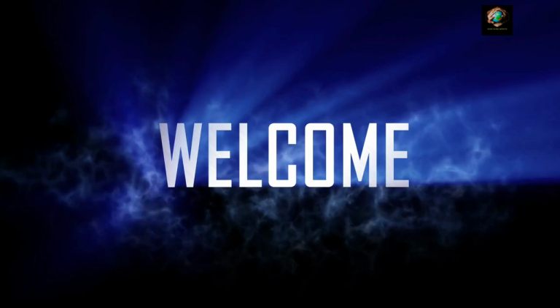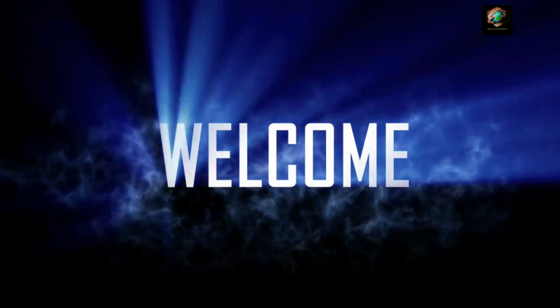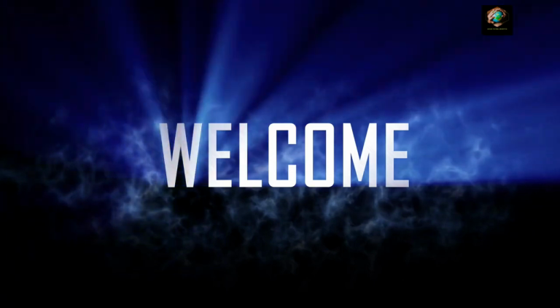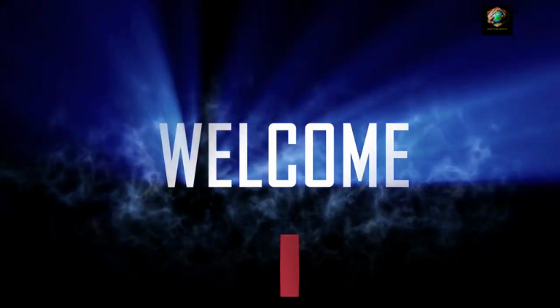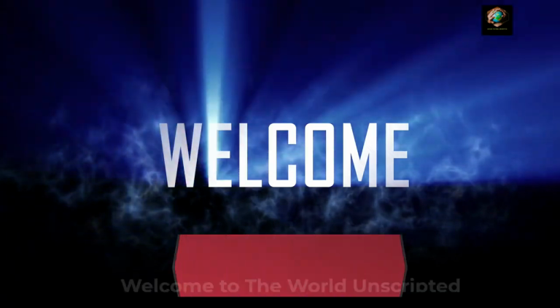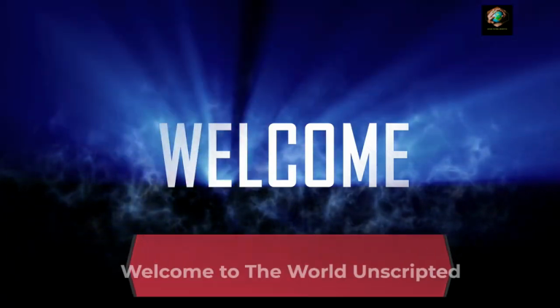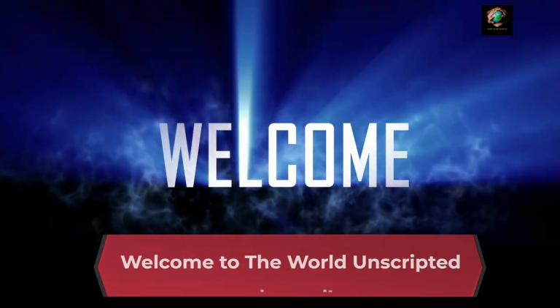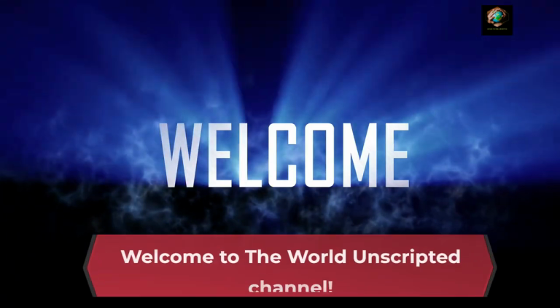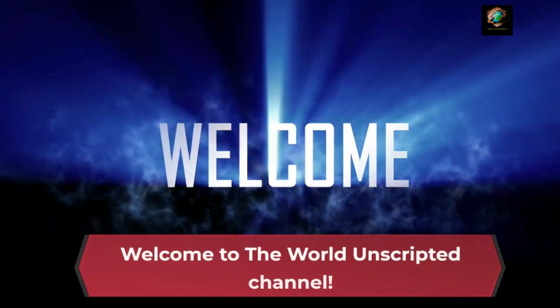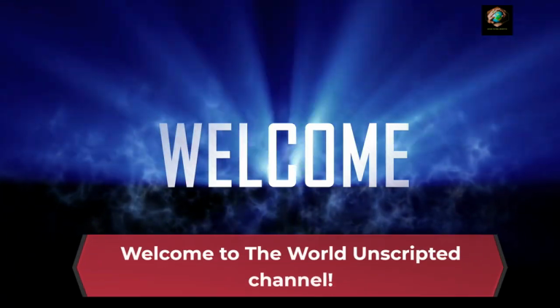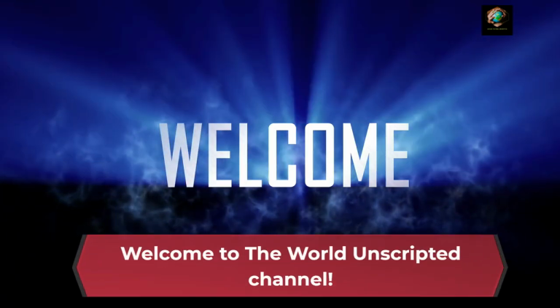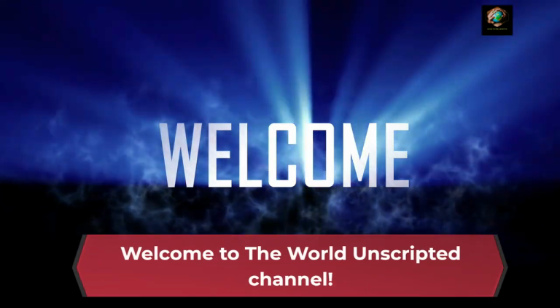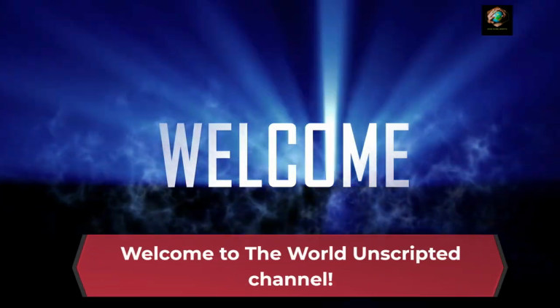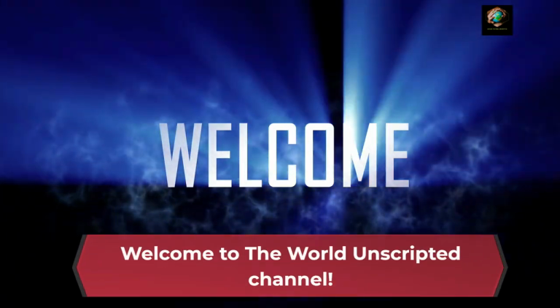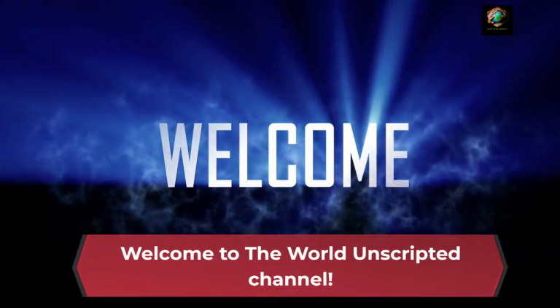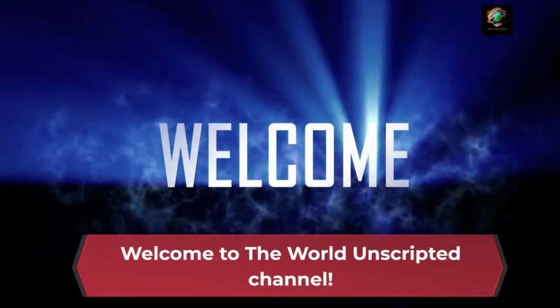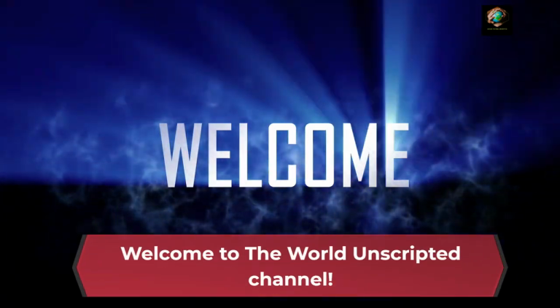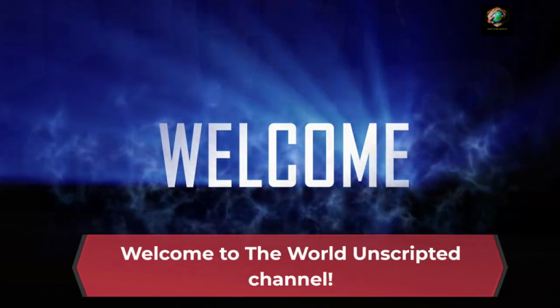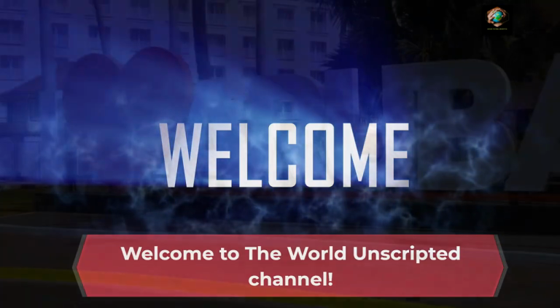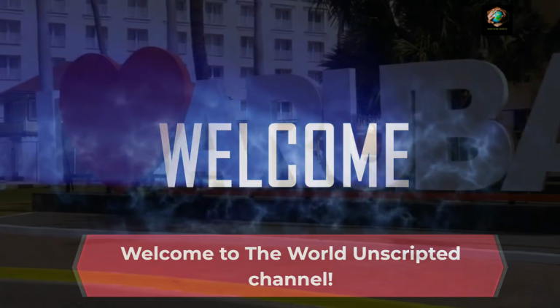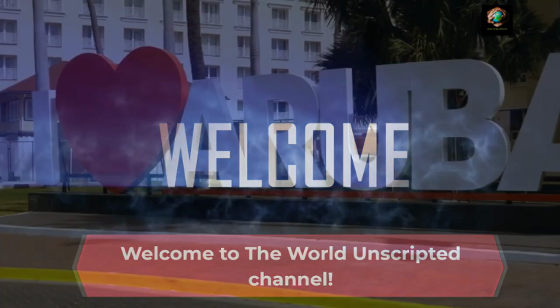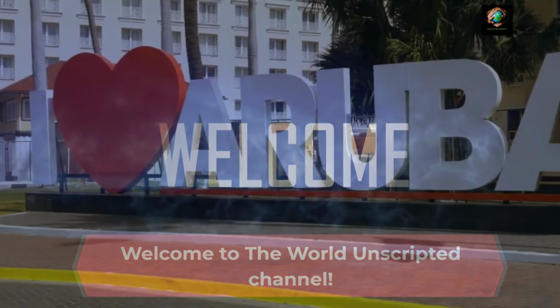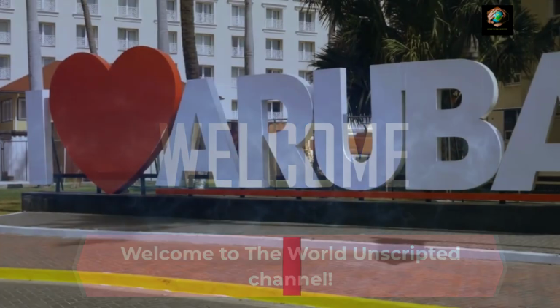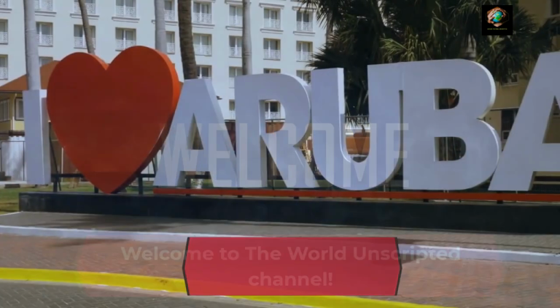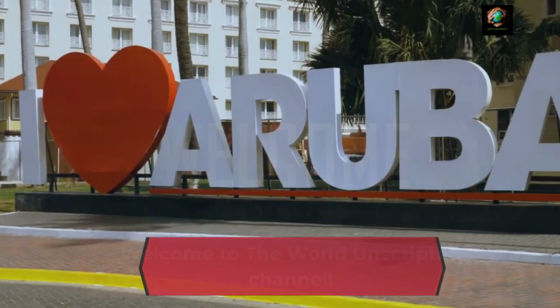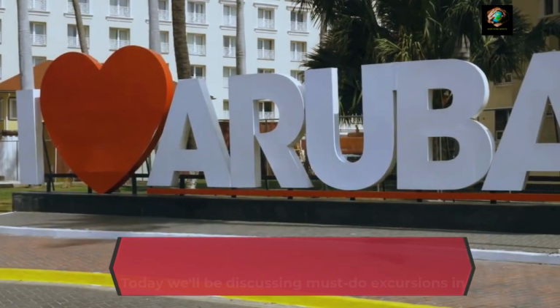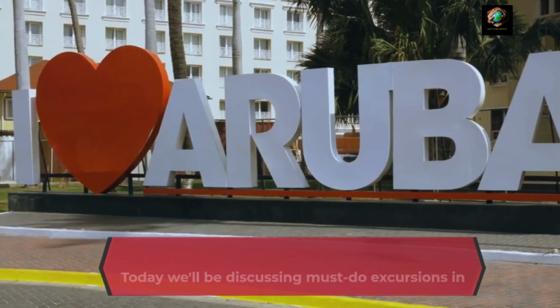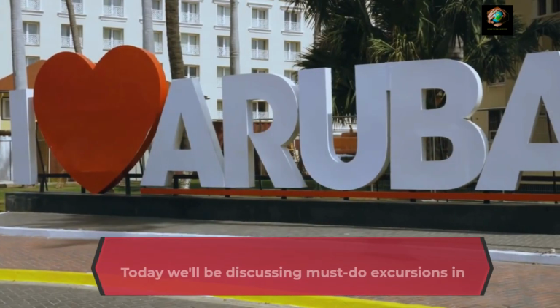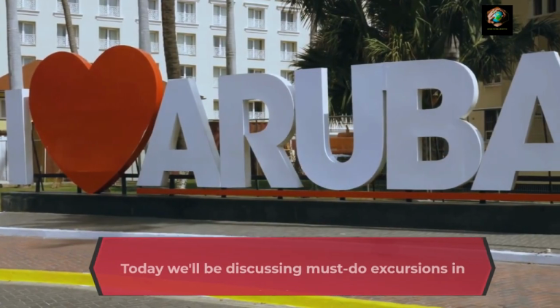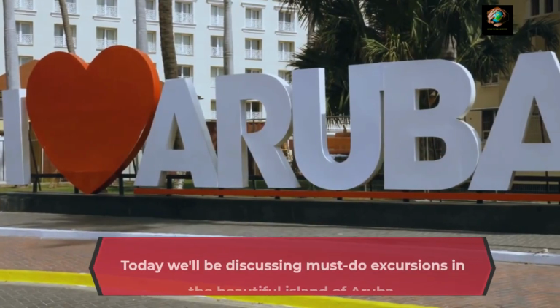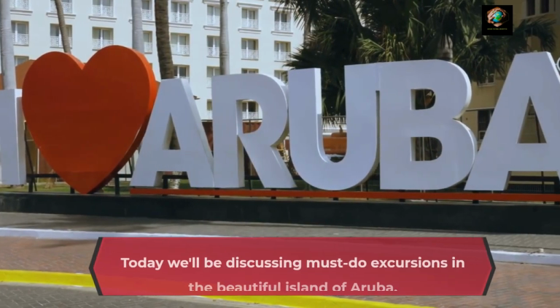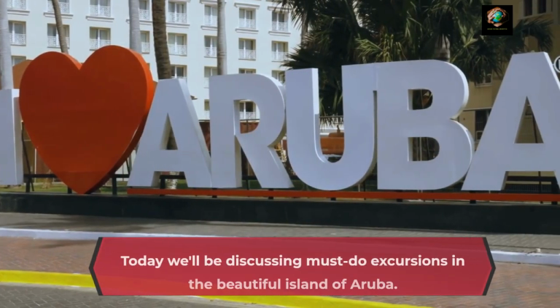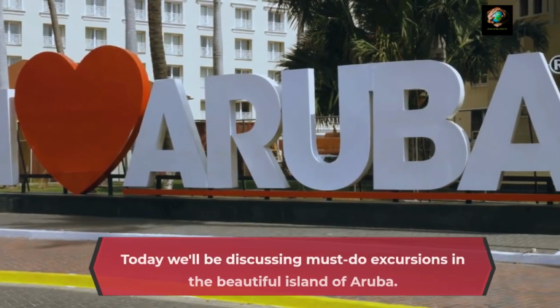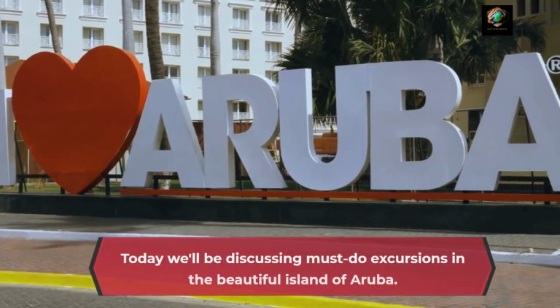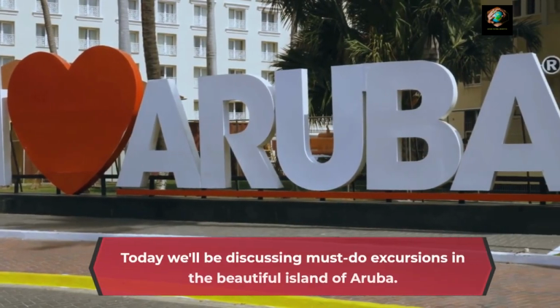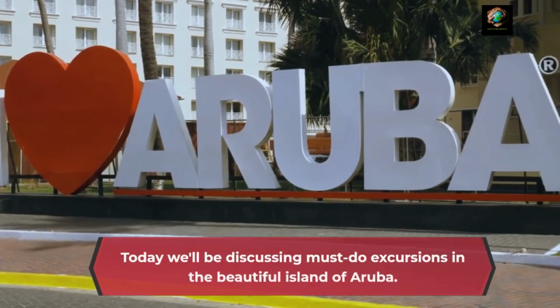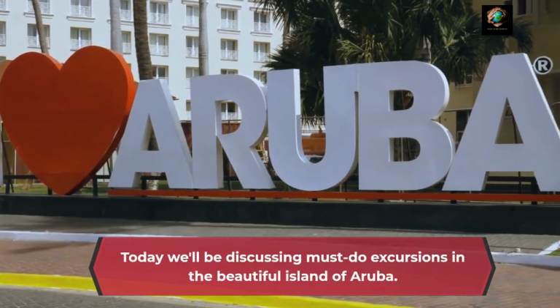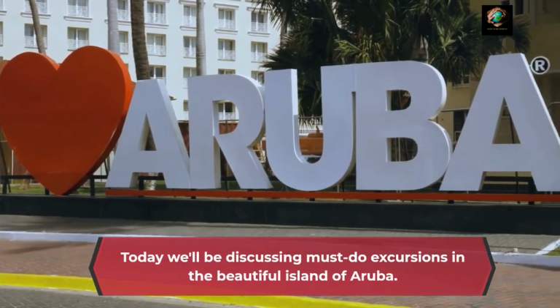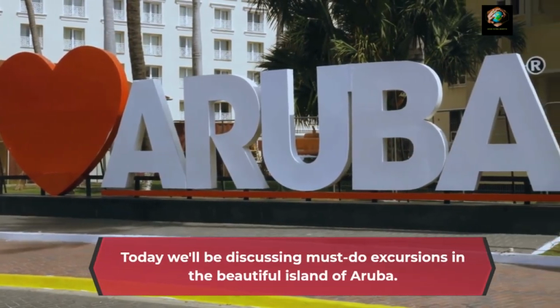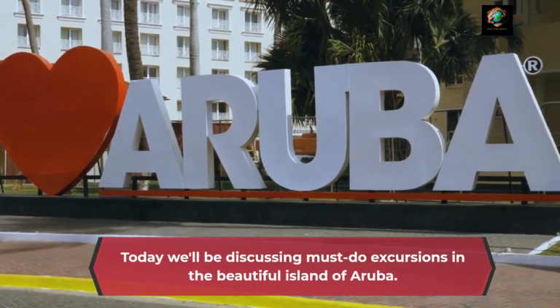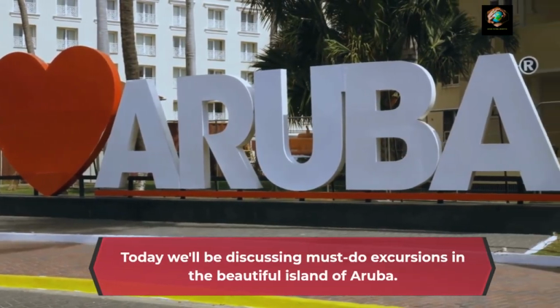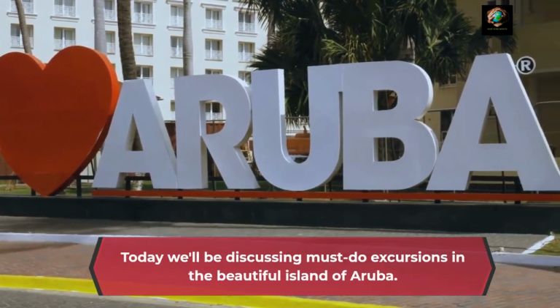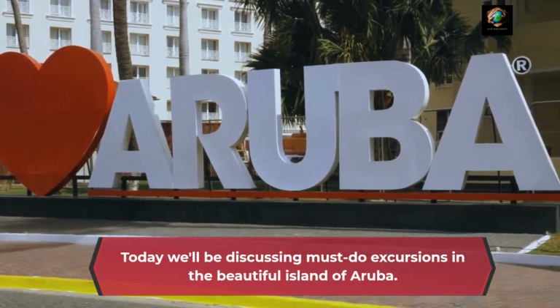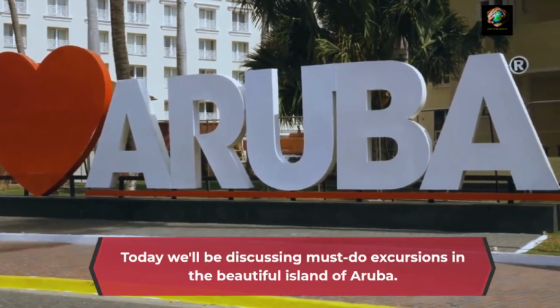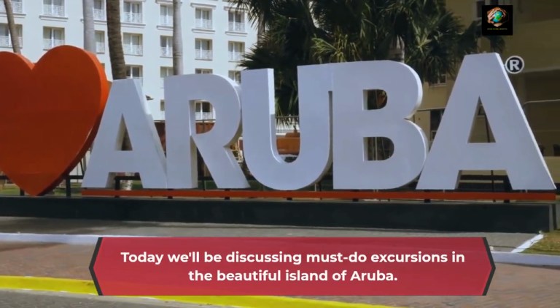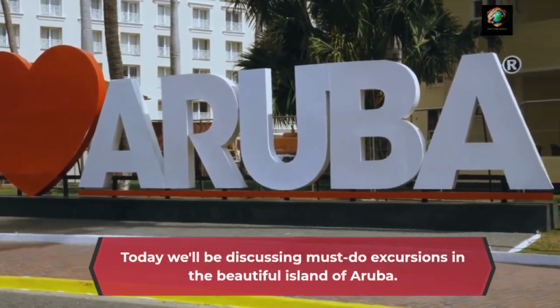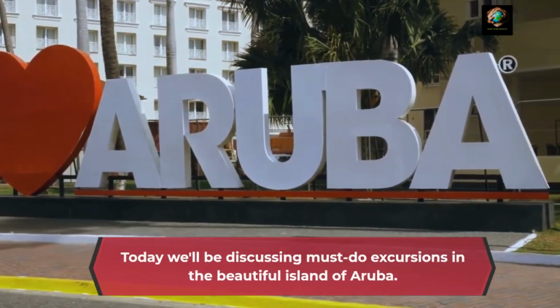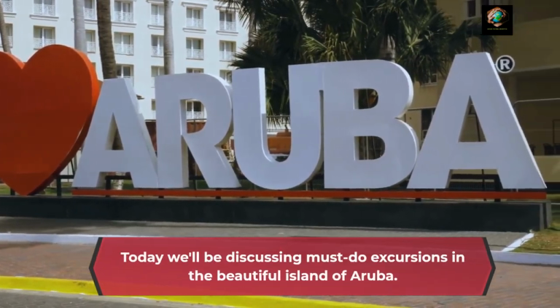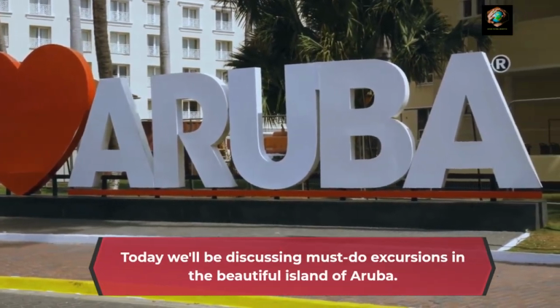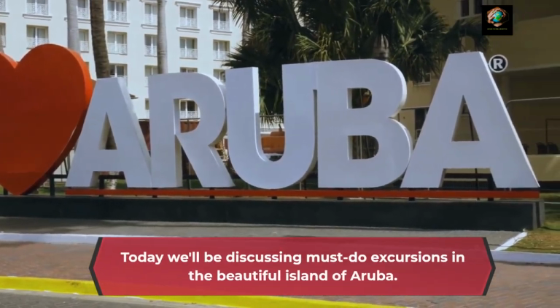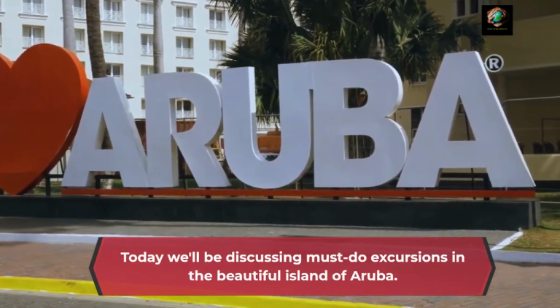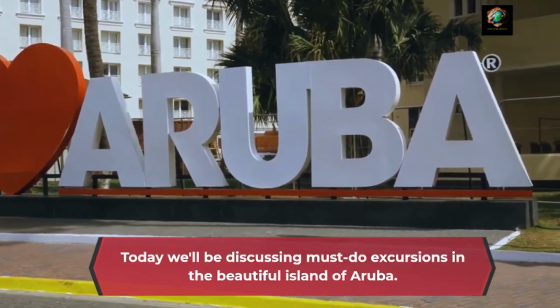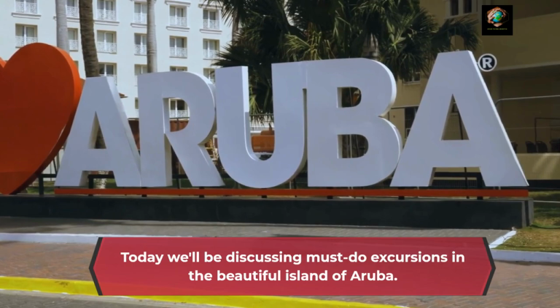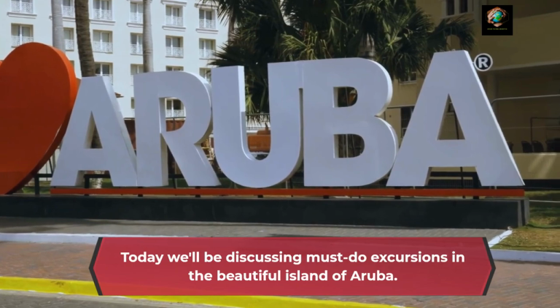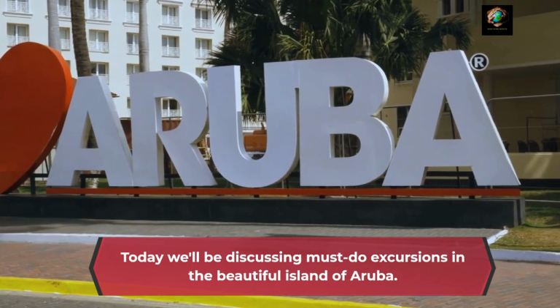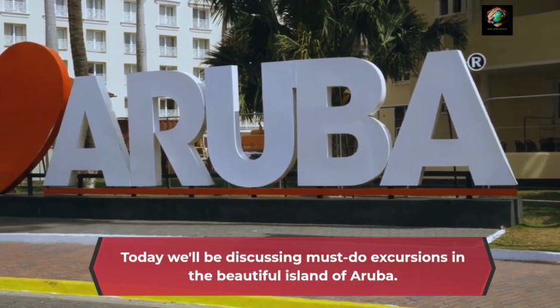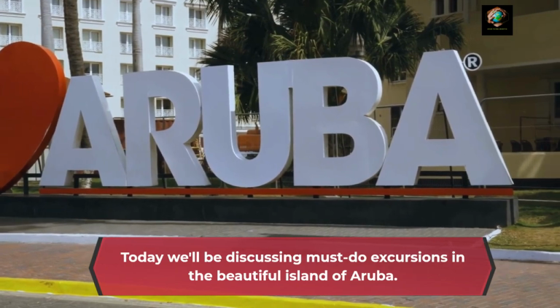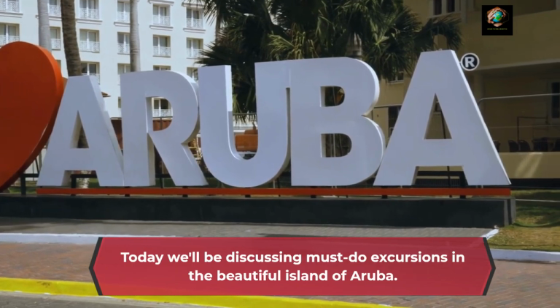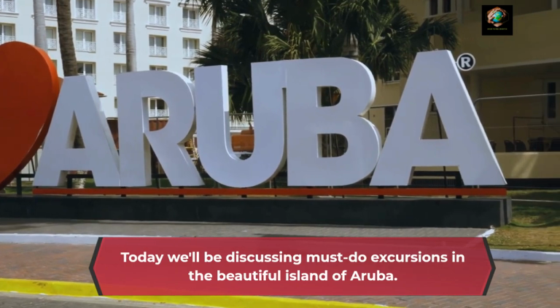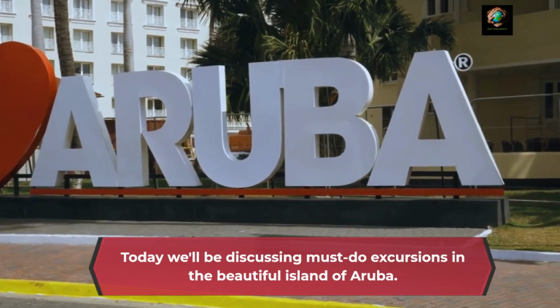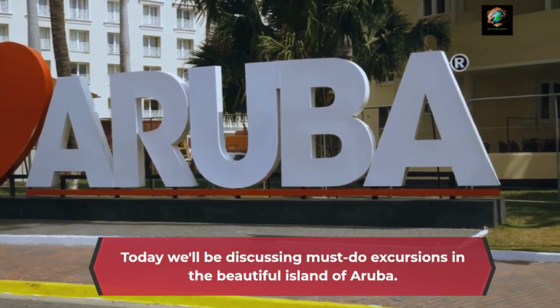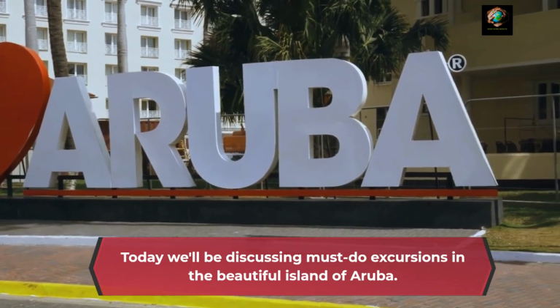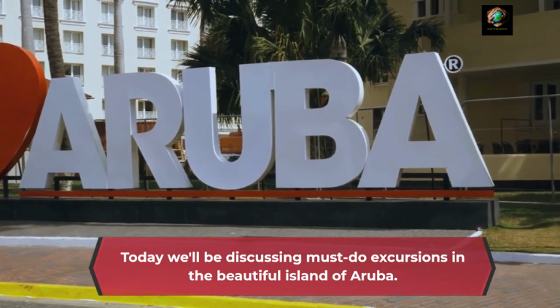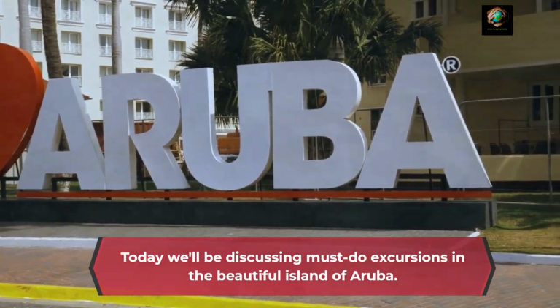Welcome to the World Unscripted channel. Today we'll be discussing must-do excursions in the beautiful island of Aruba.